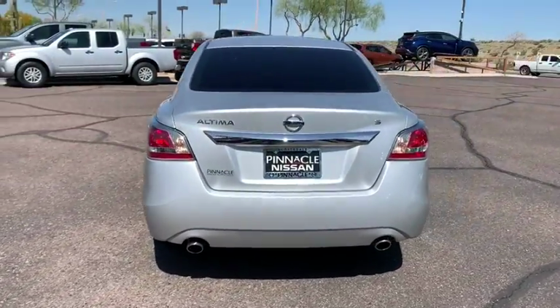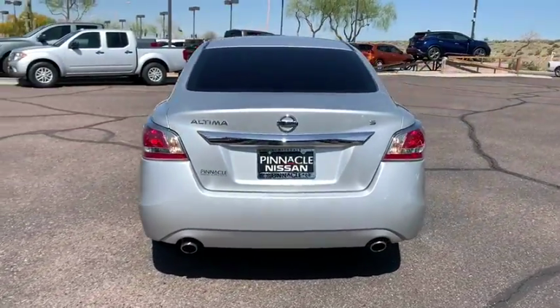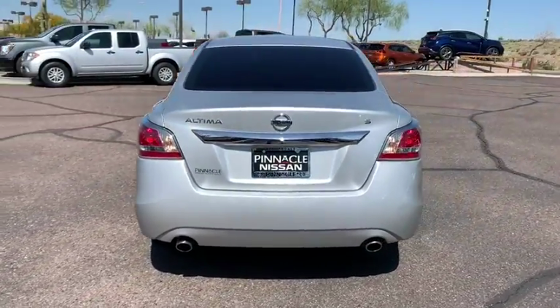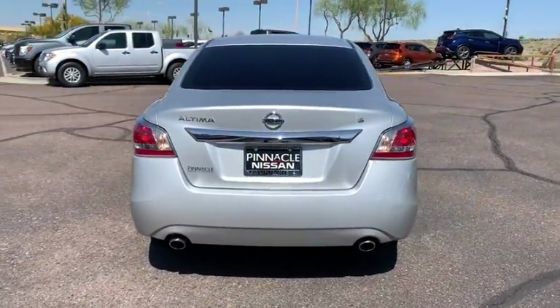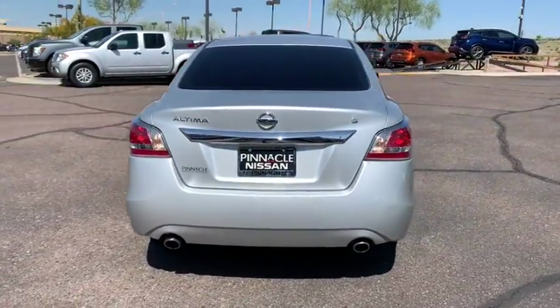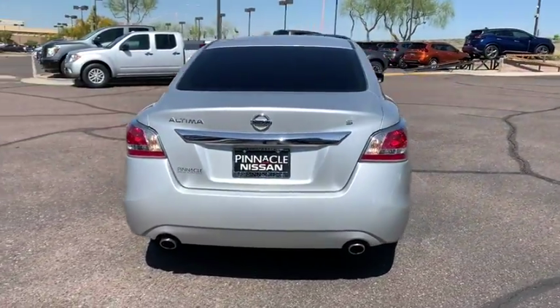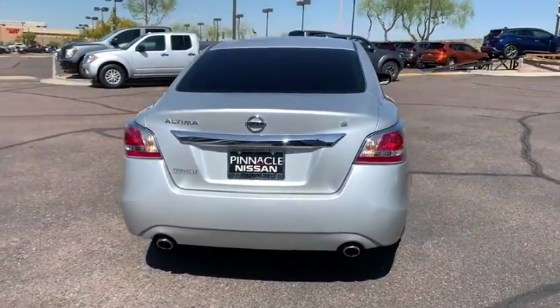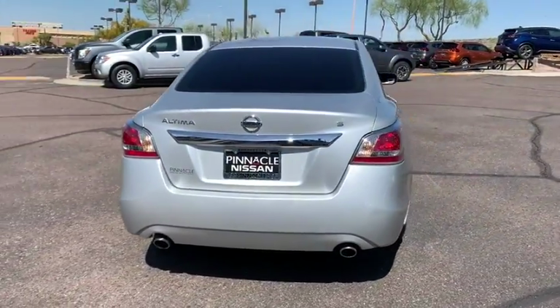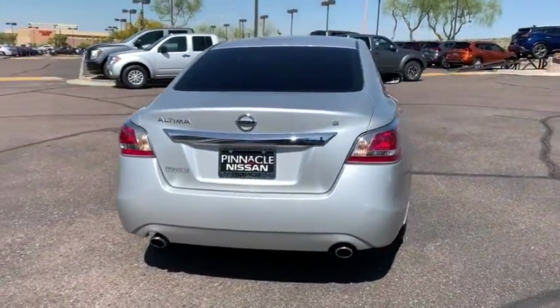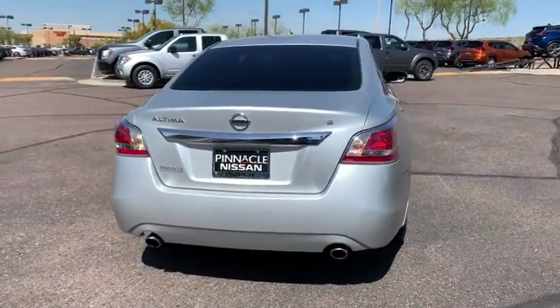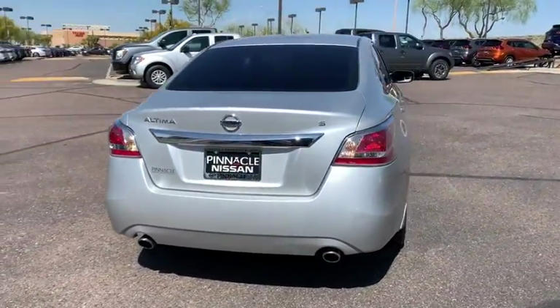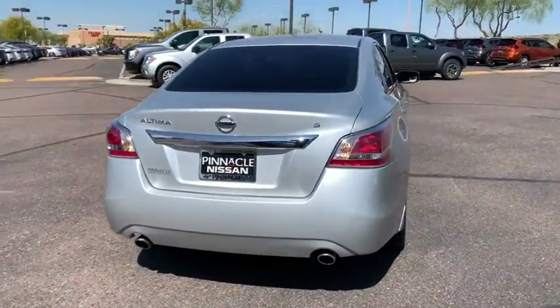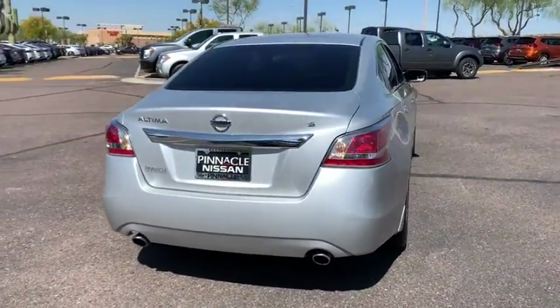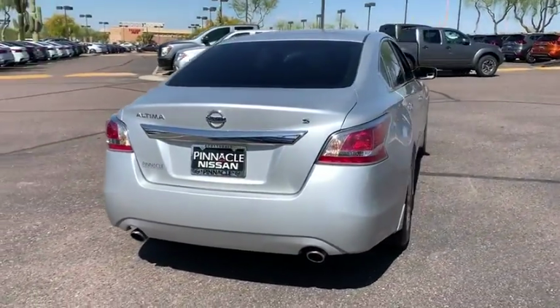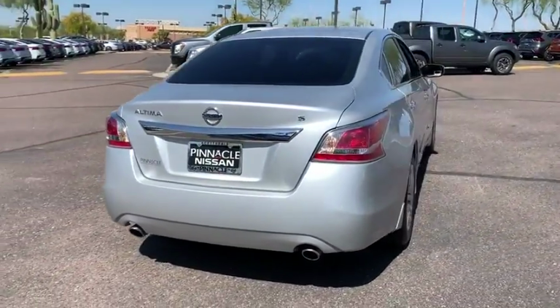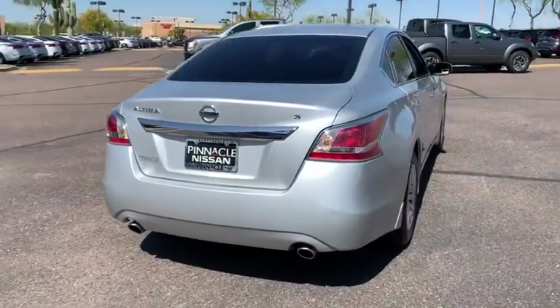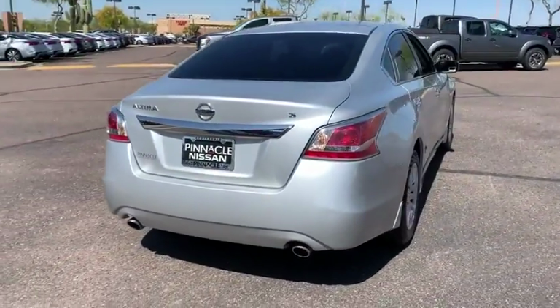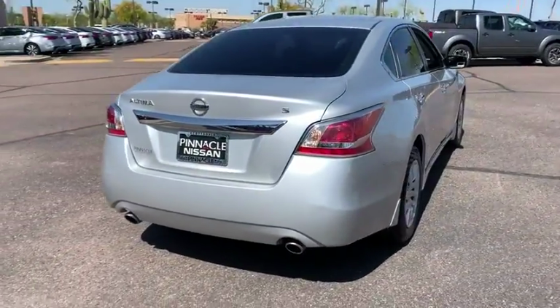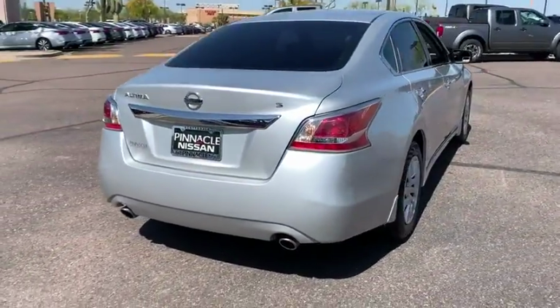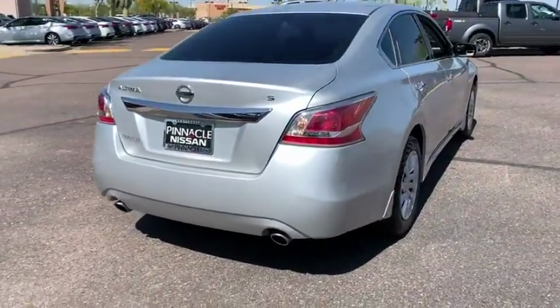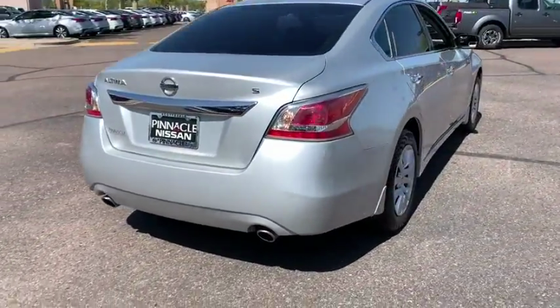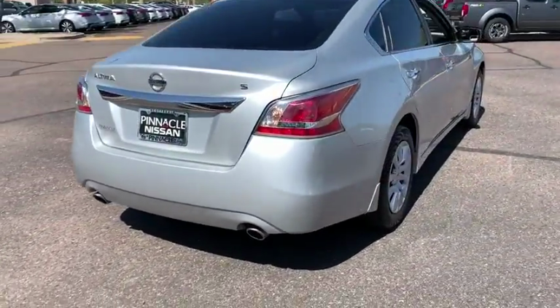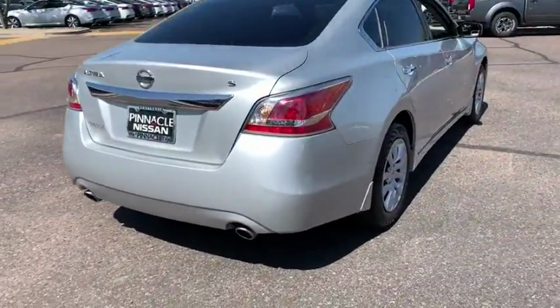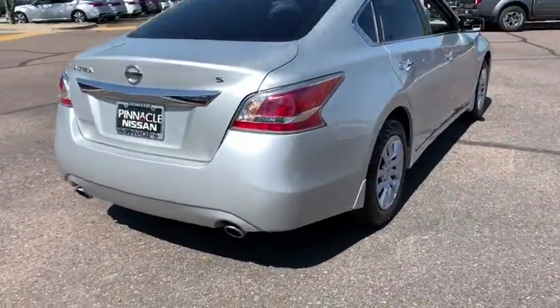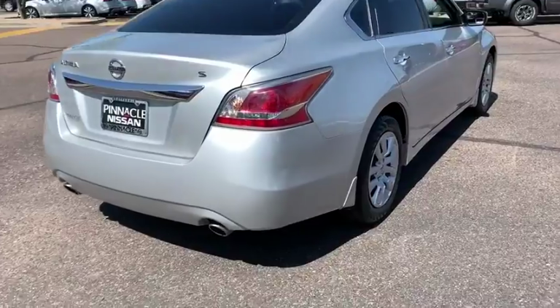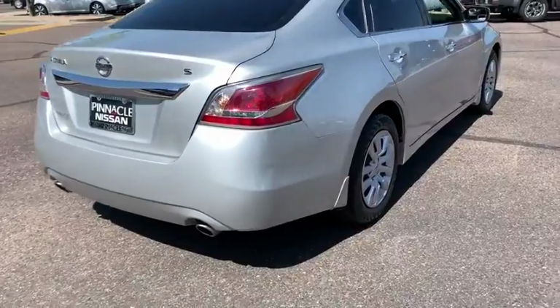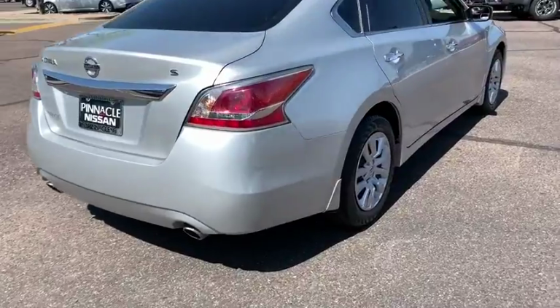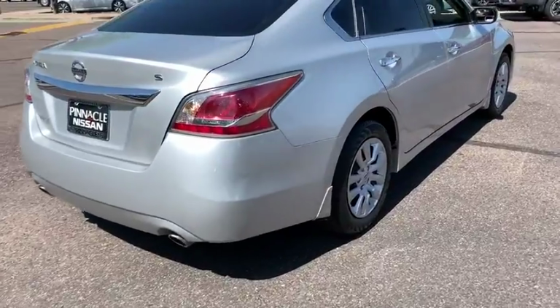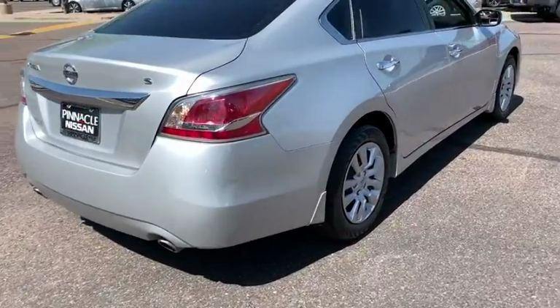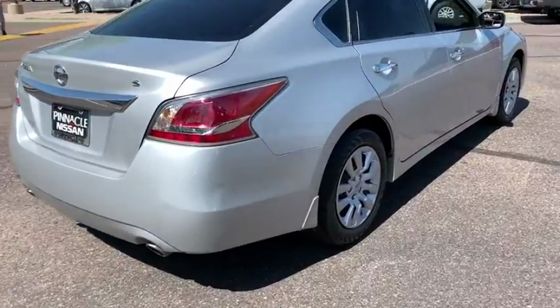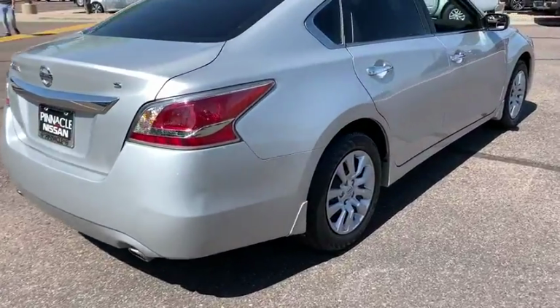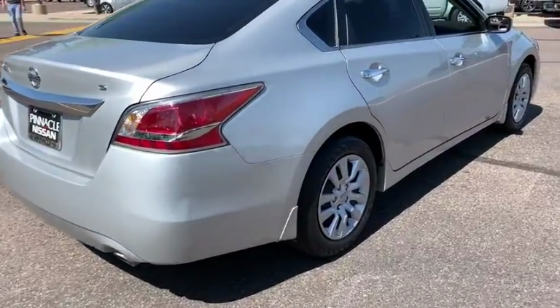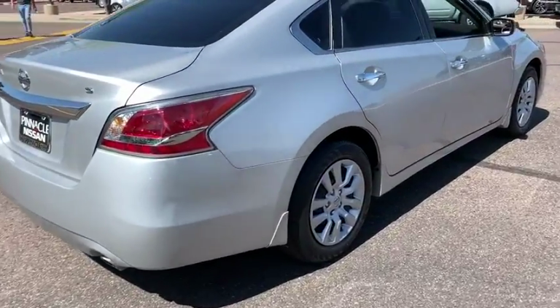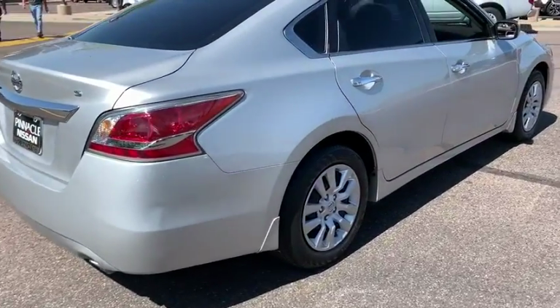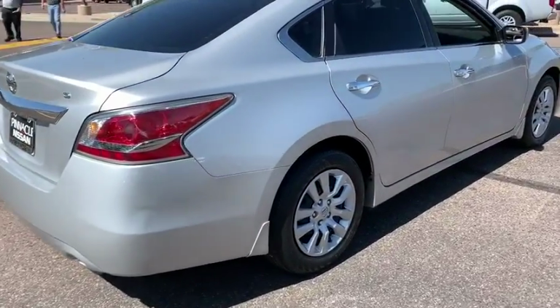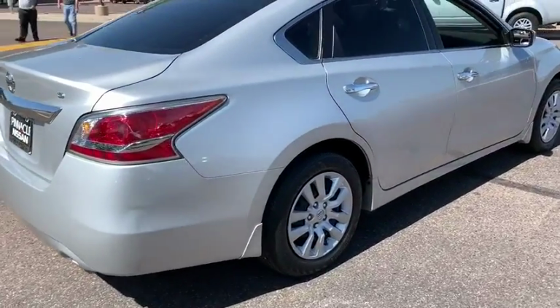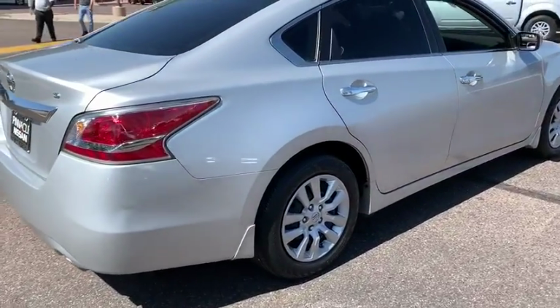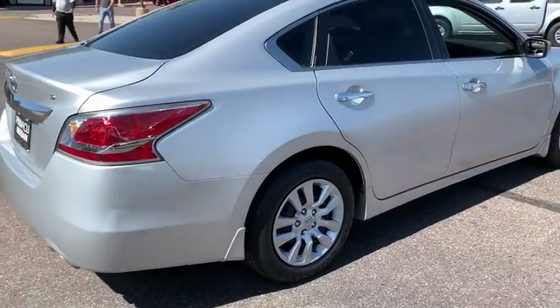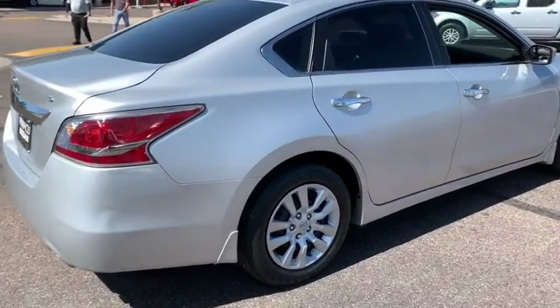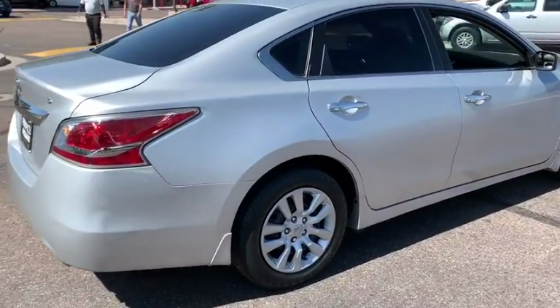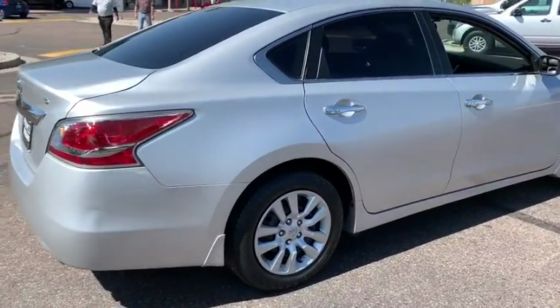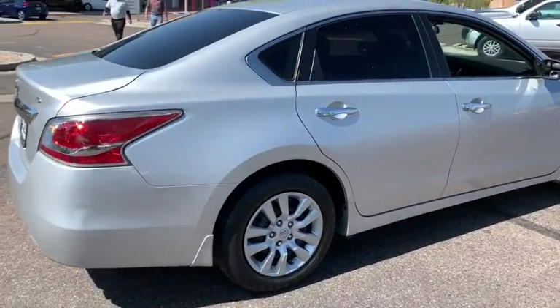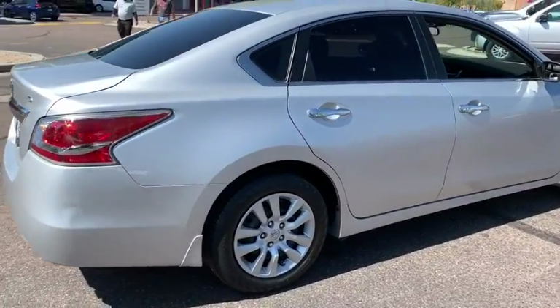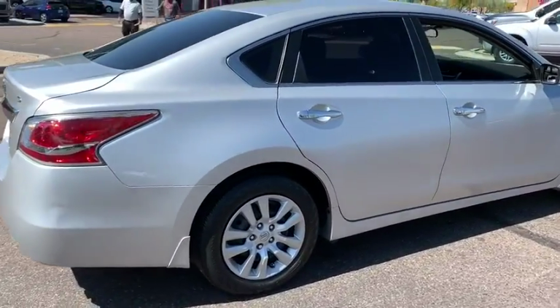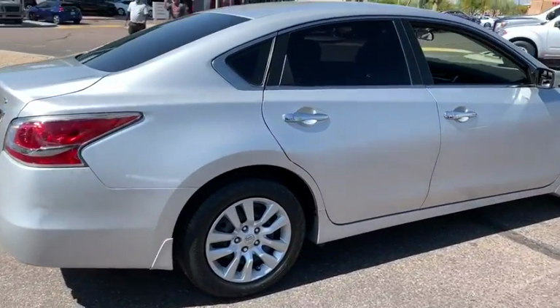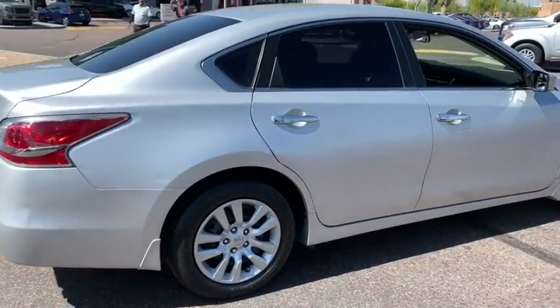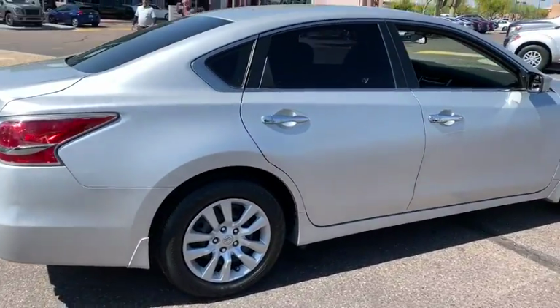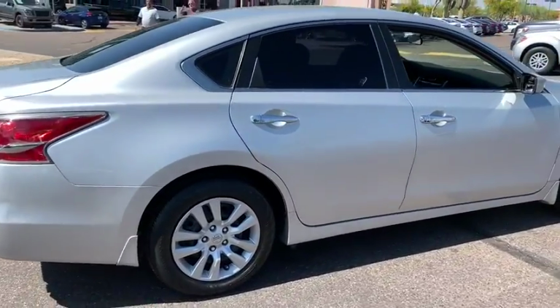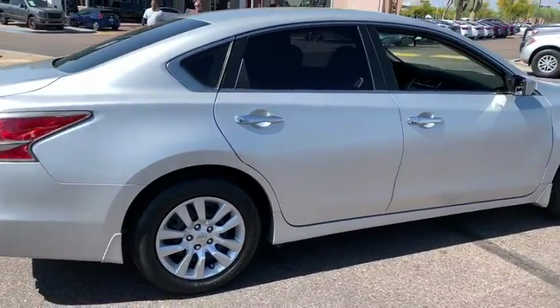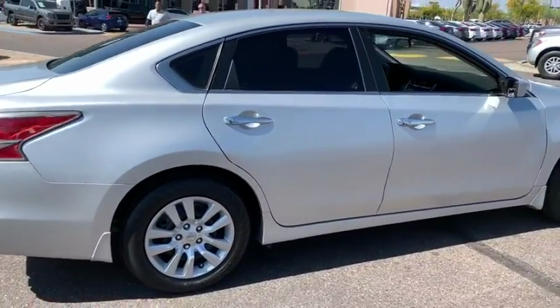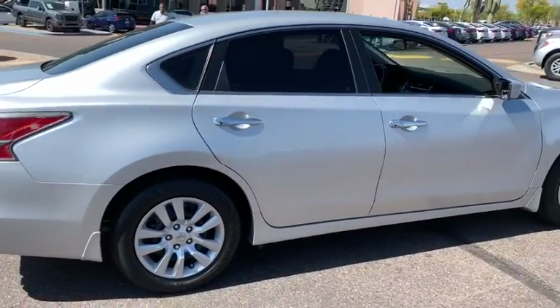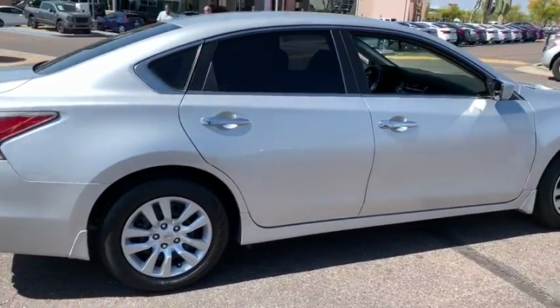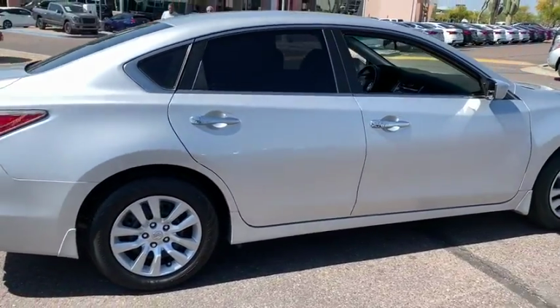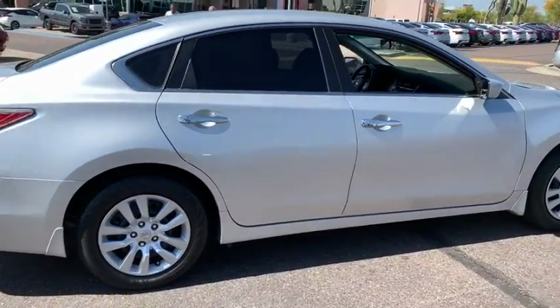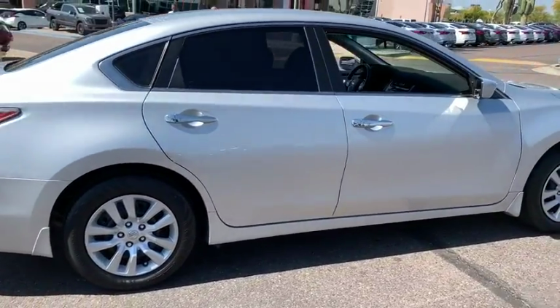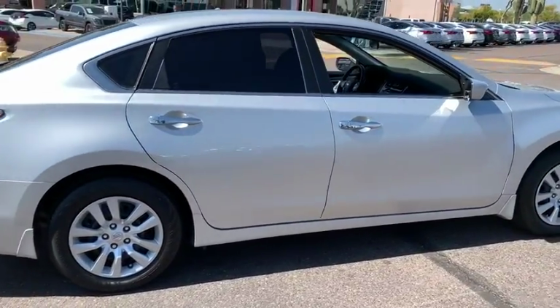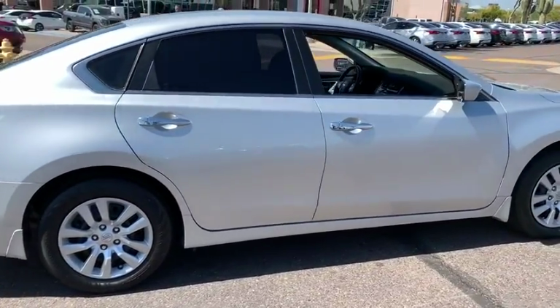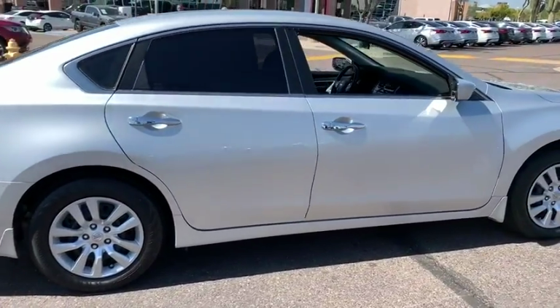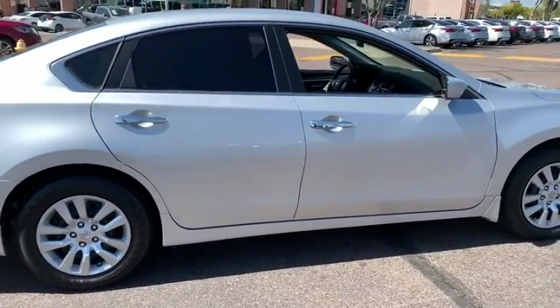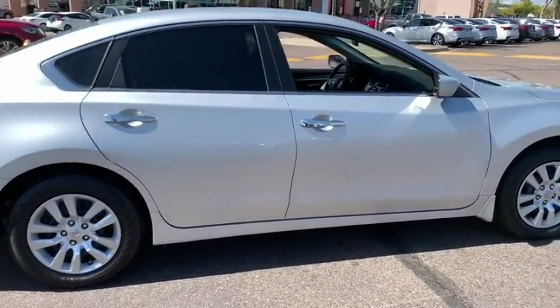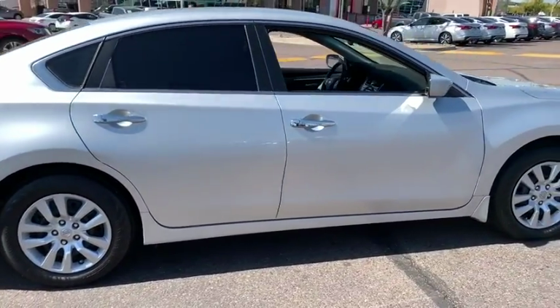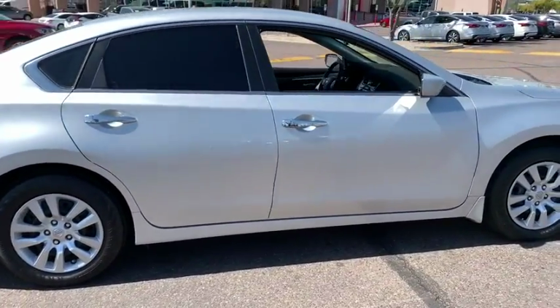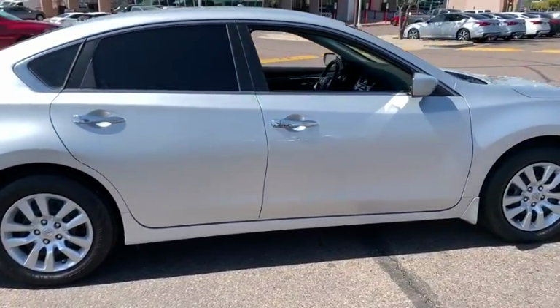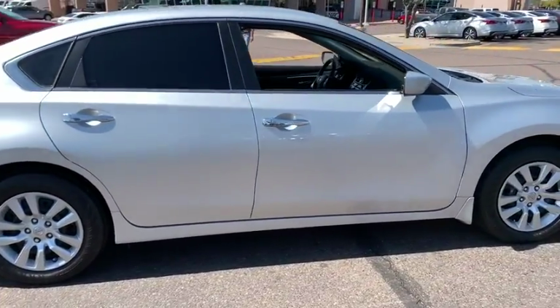And built to last. This vehicle has less than 40,000 miles. Here are some of this vehicle's great options.